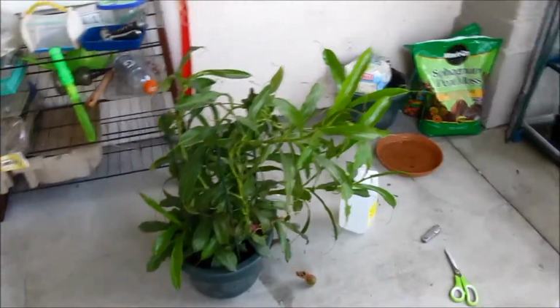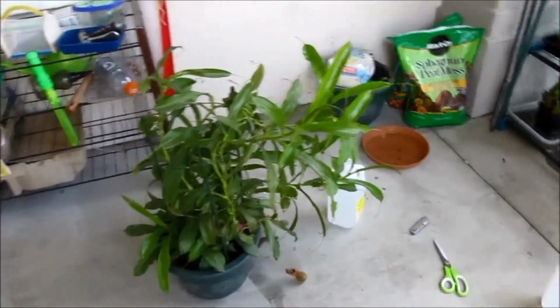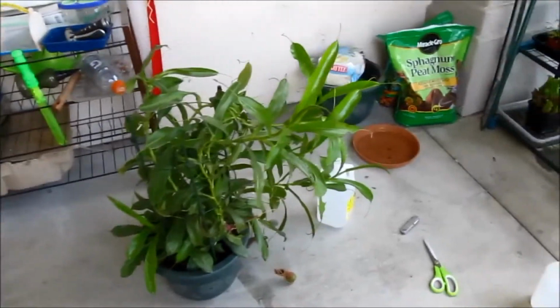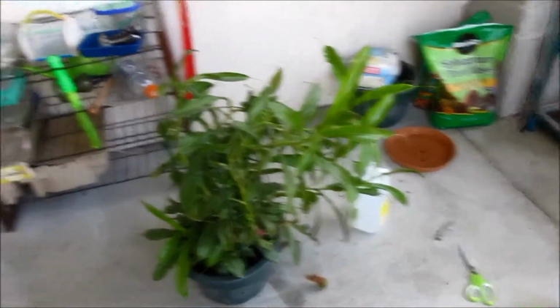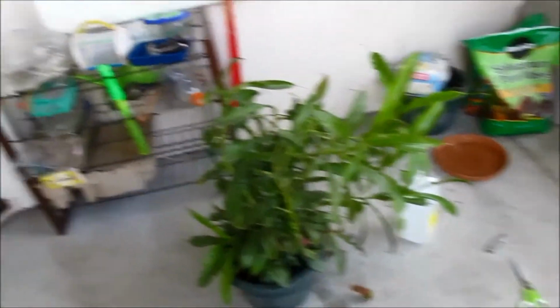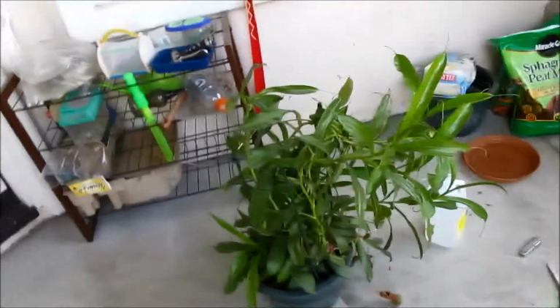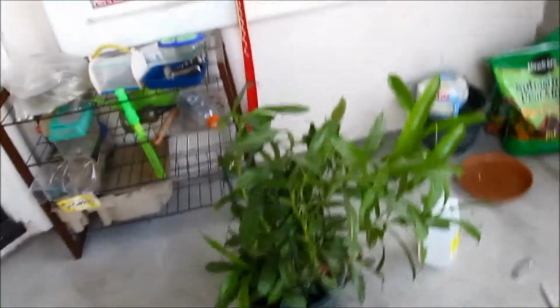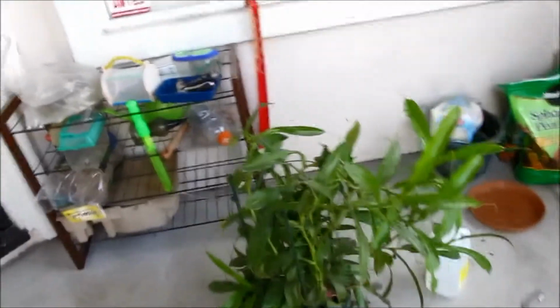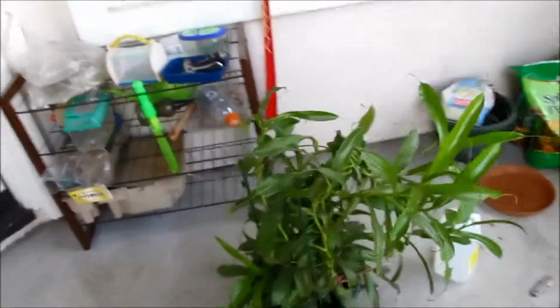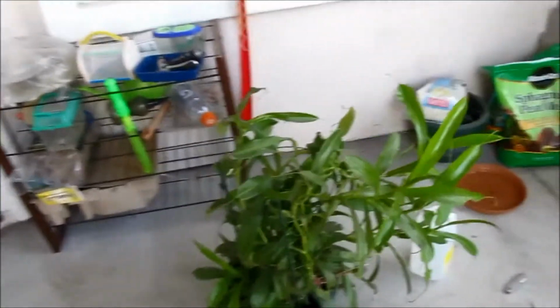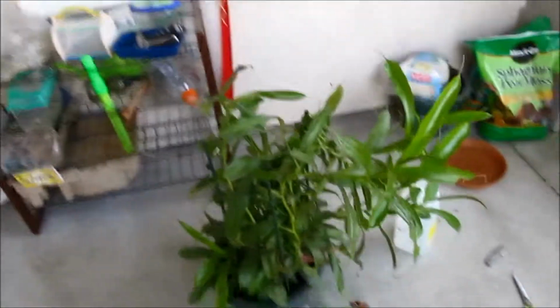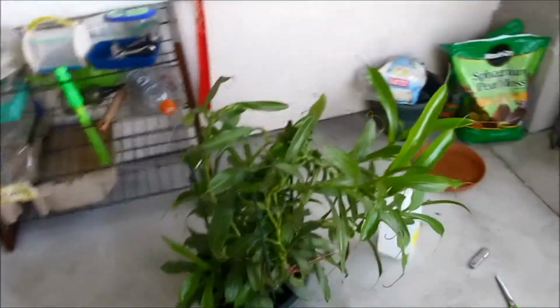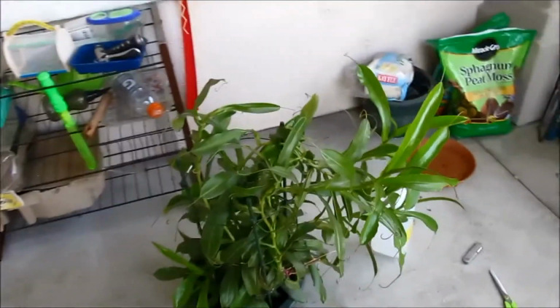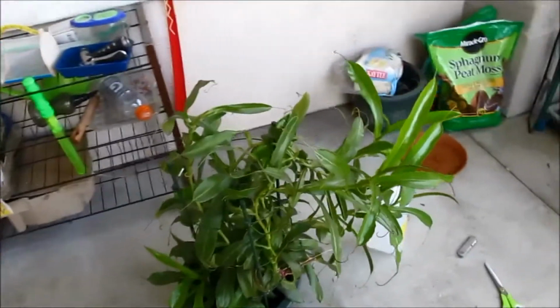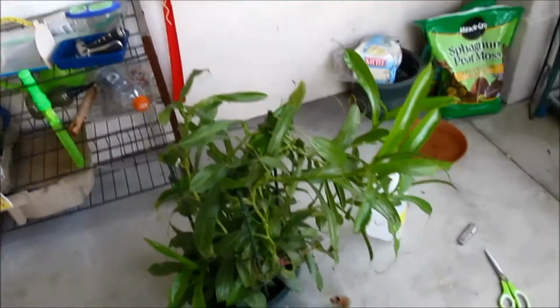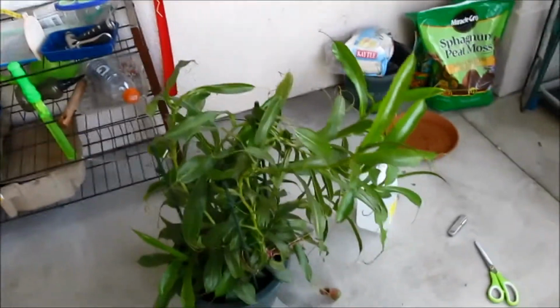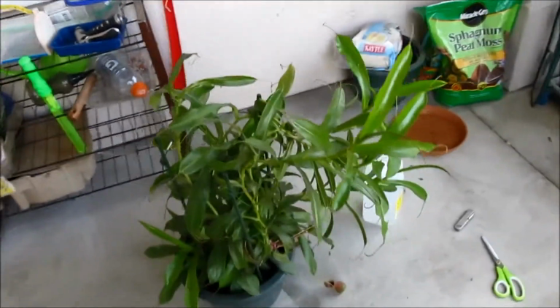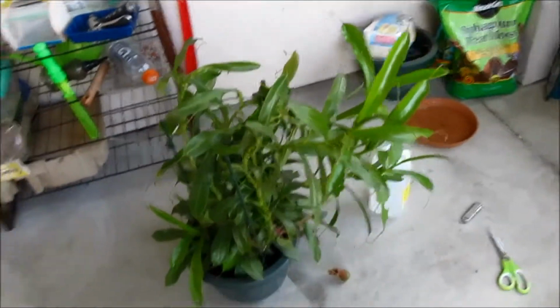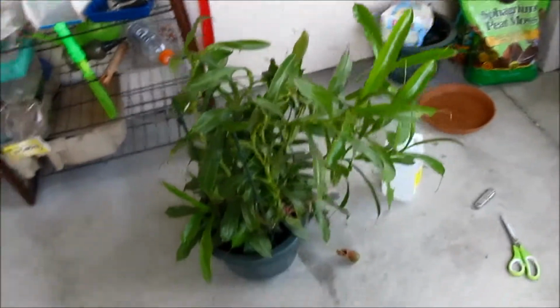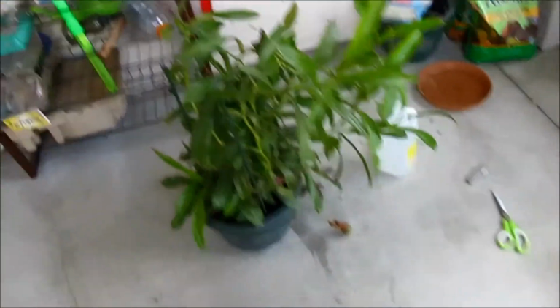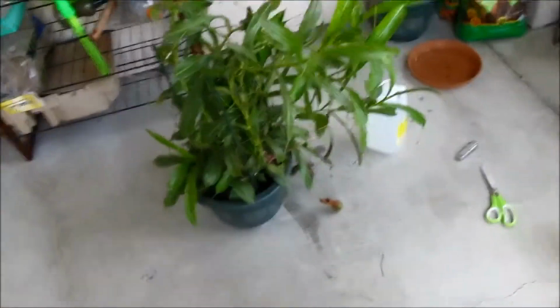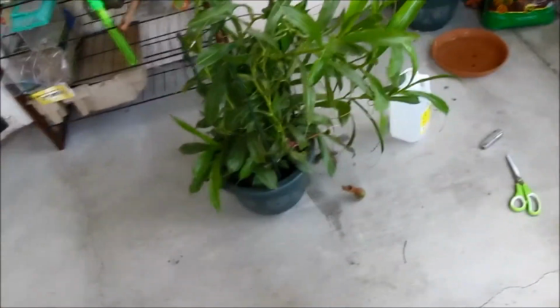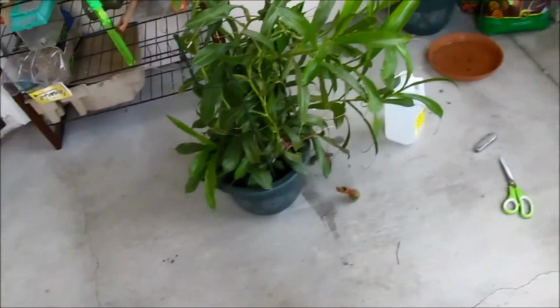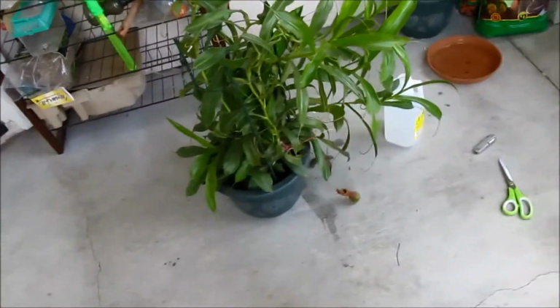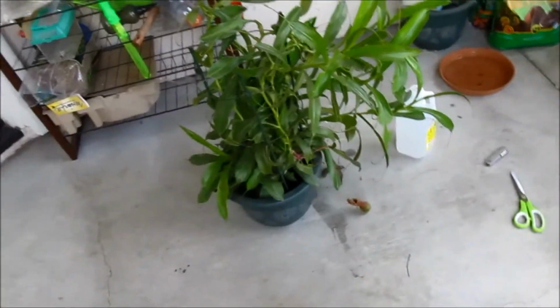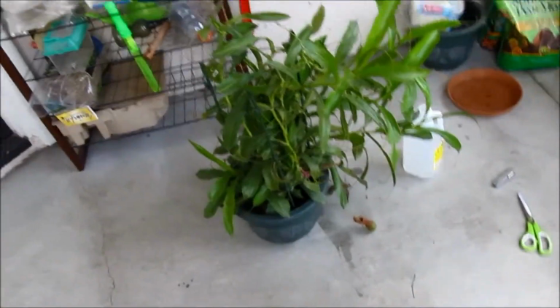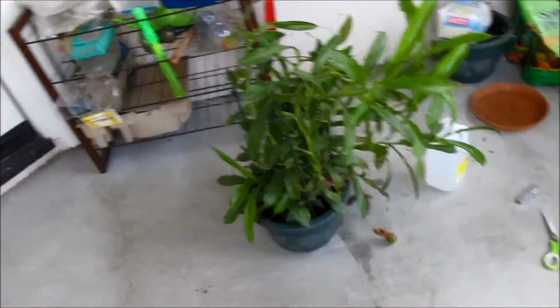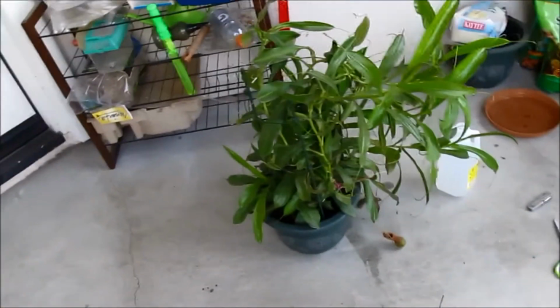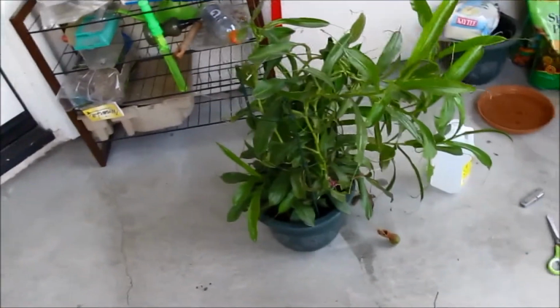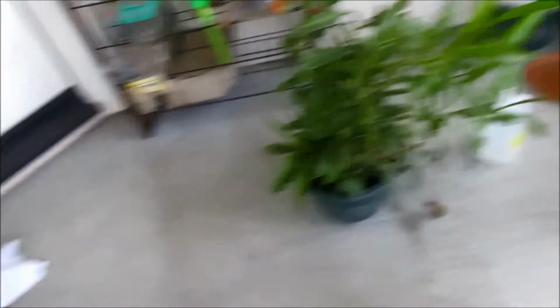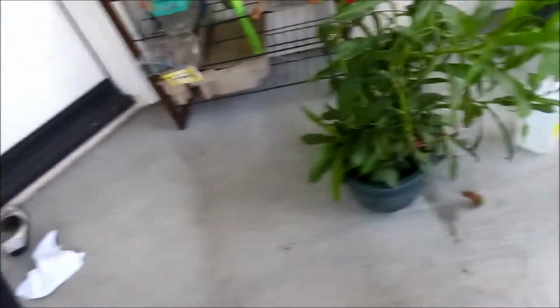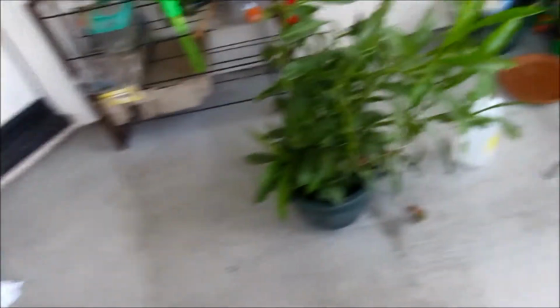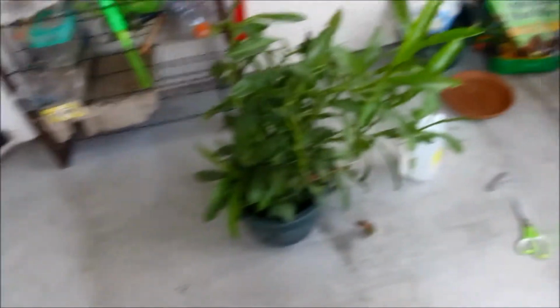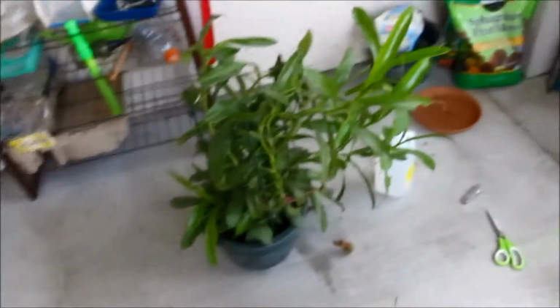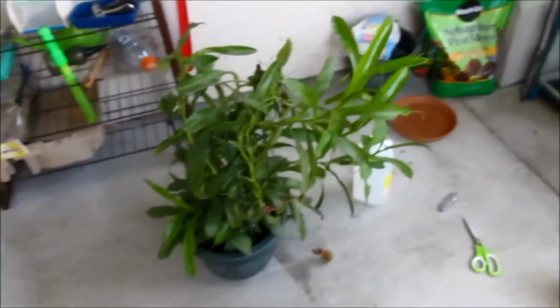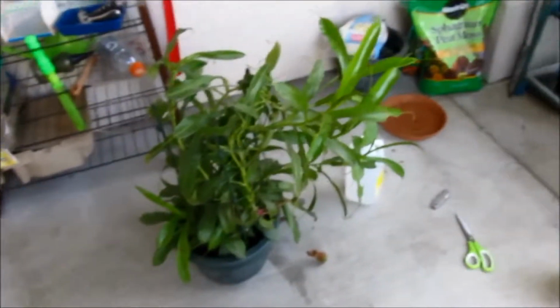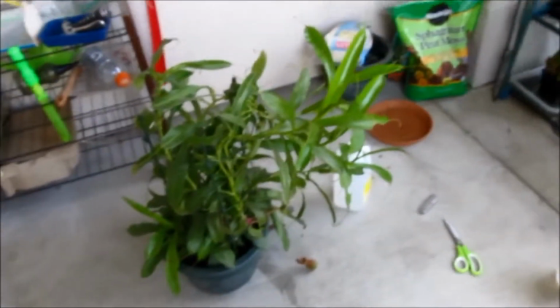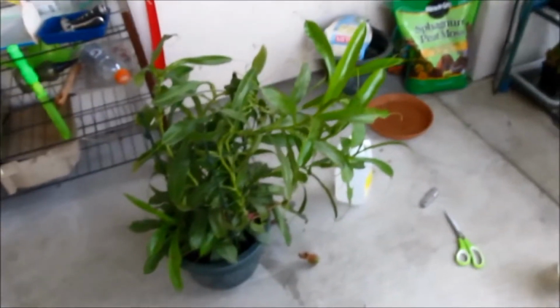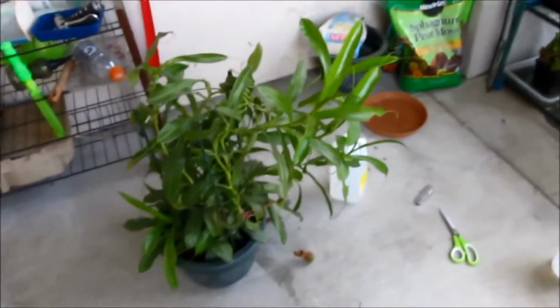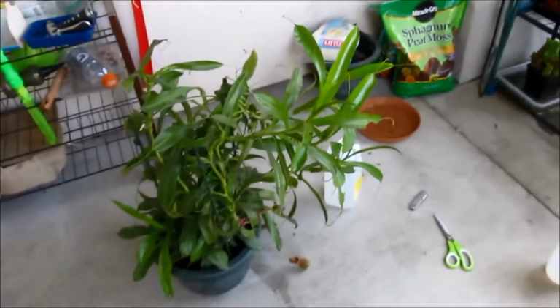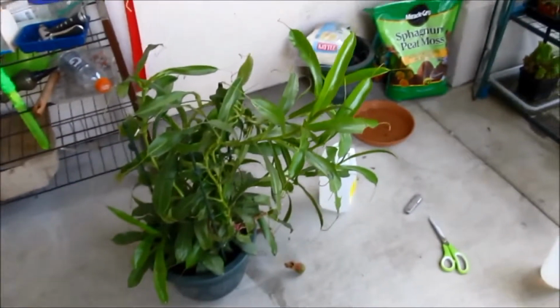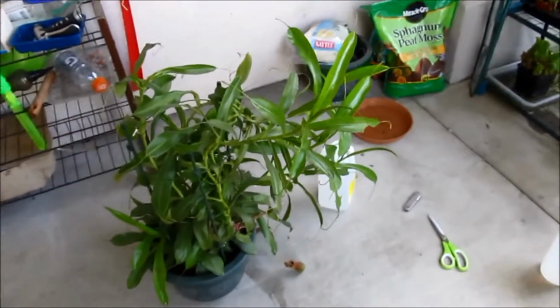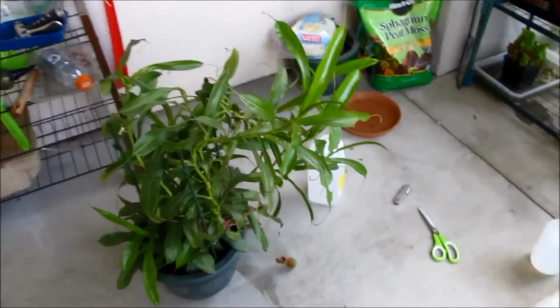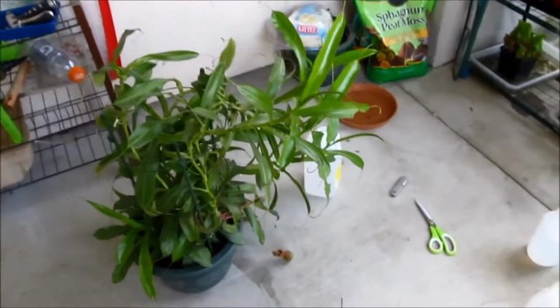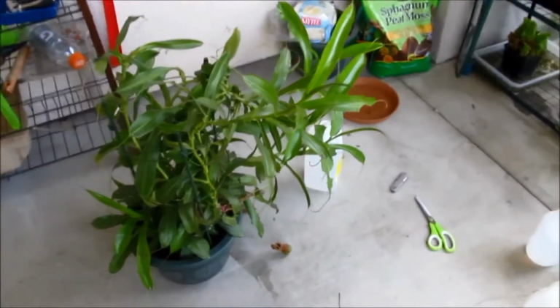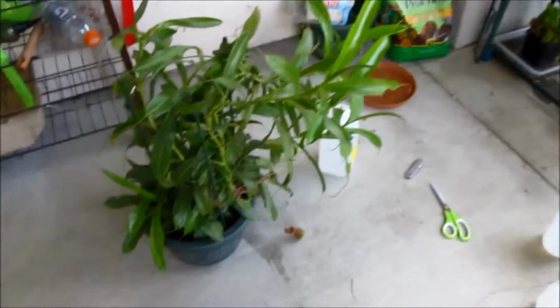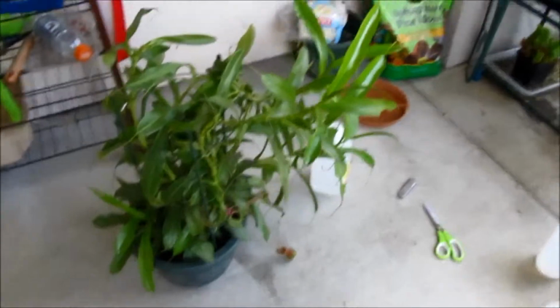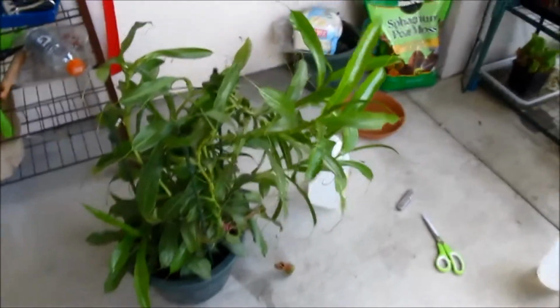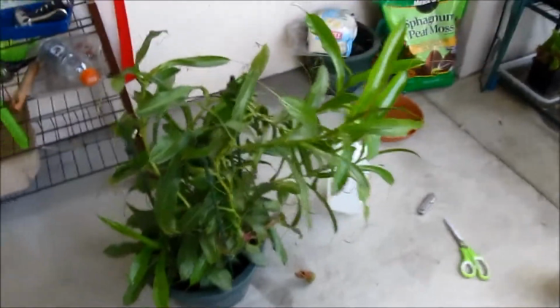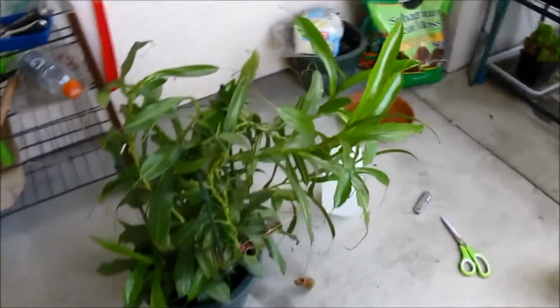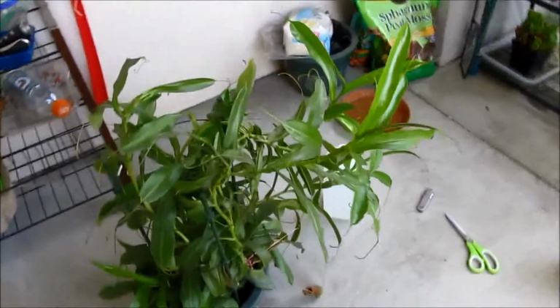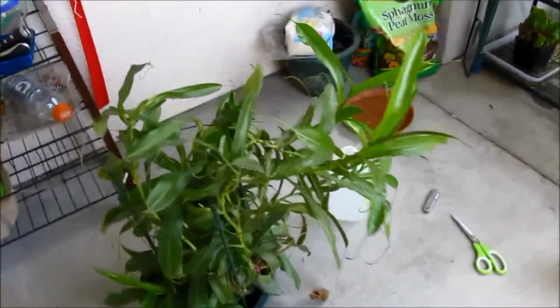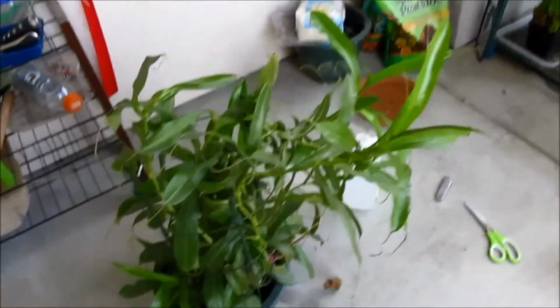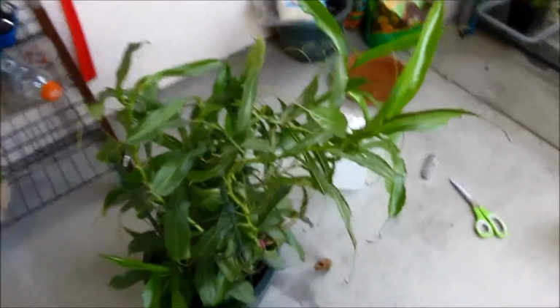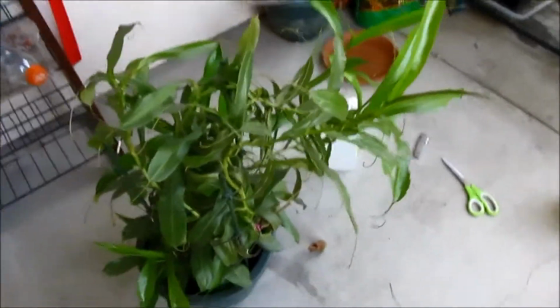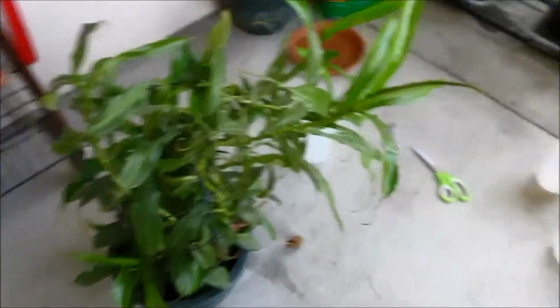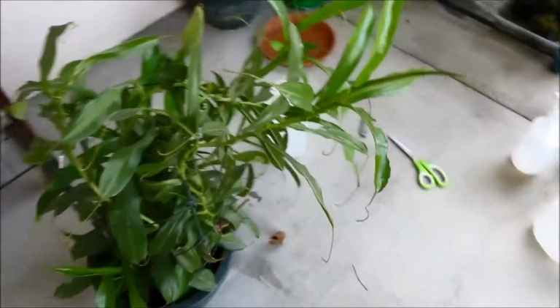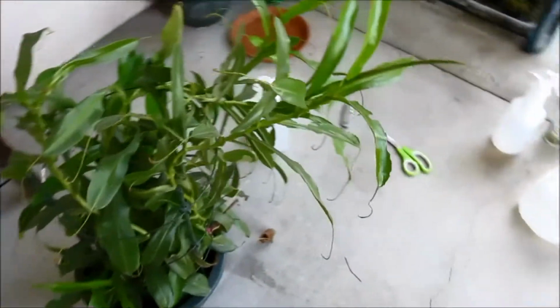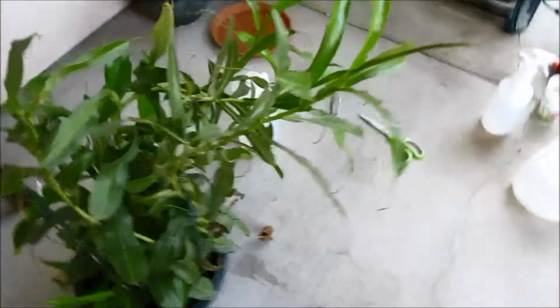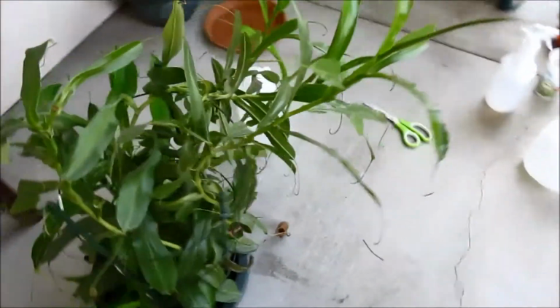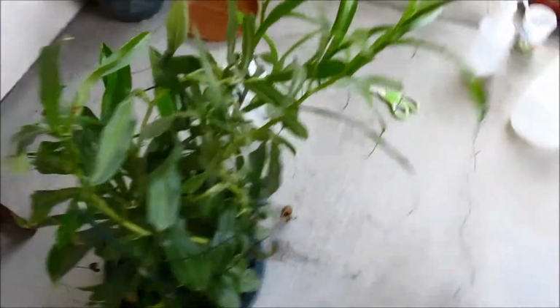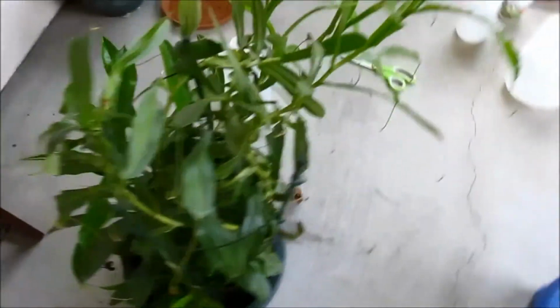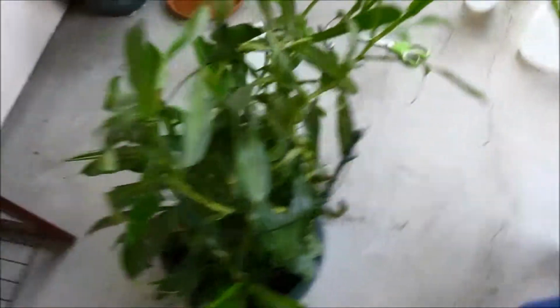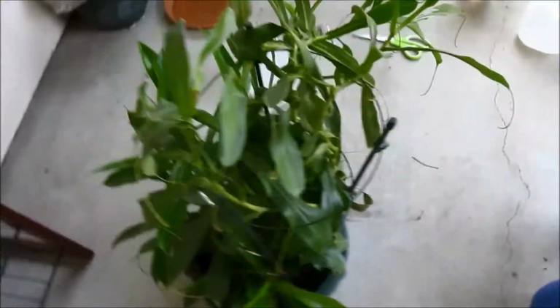Hi everyone, Dplant here and today I'm going to teach you how to take vine cuttings out of your Nepenthes.